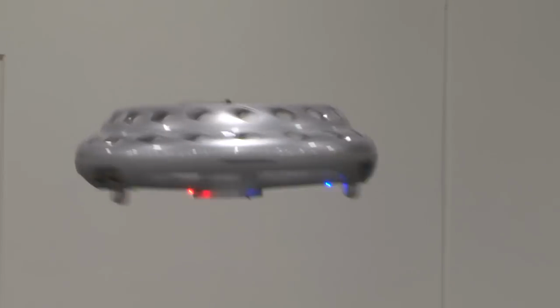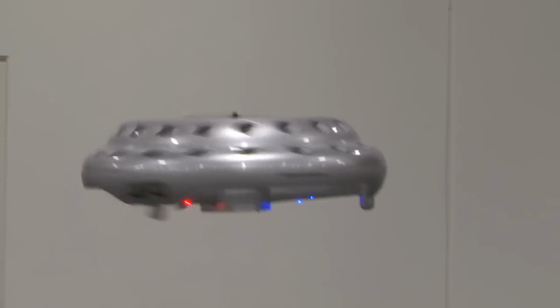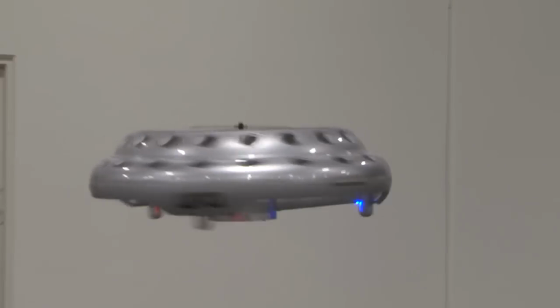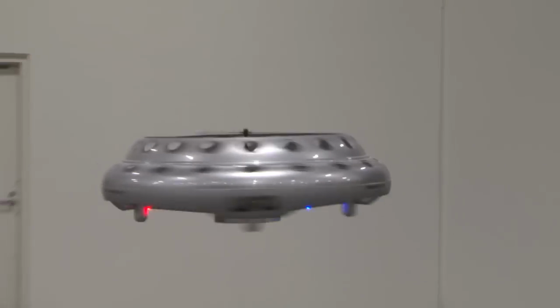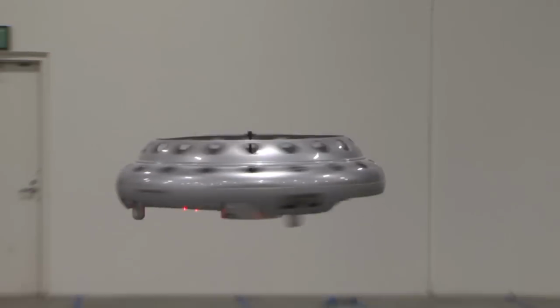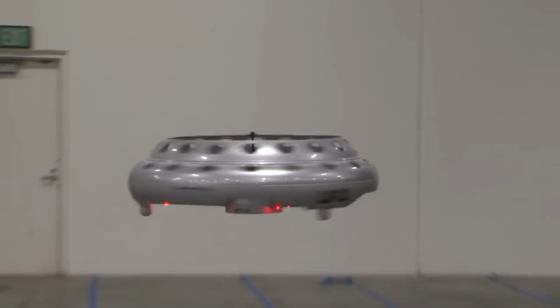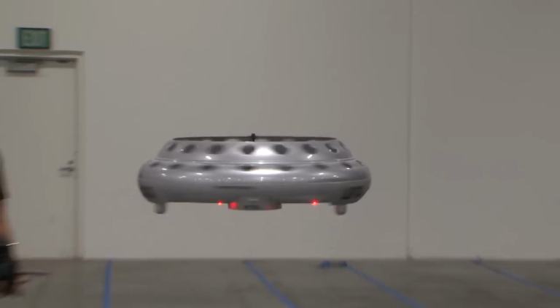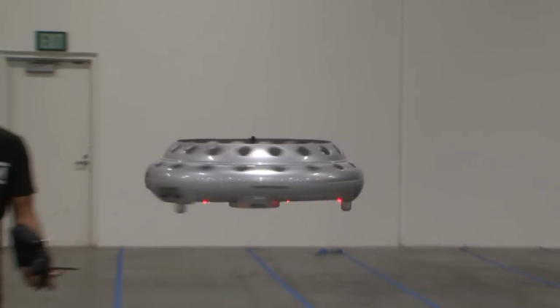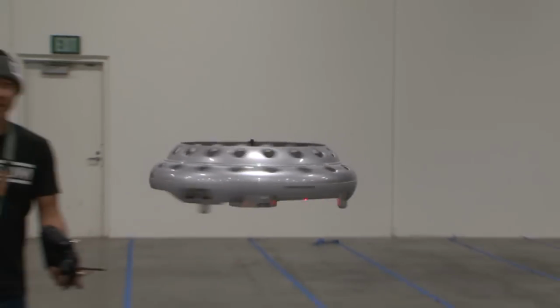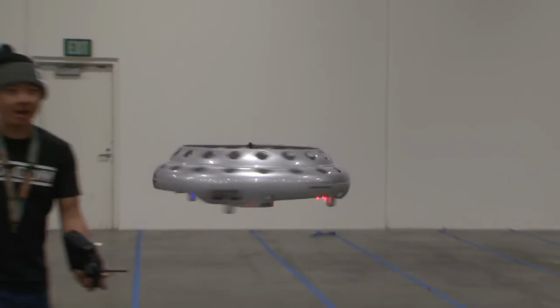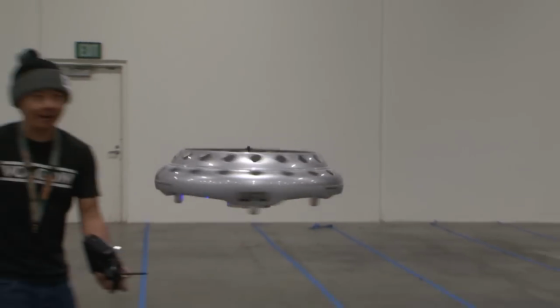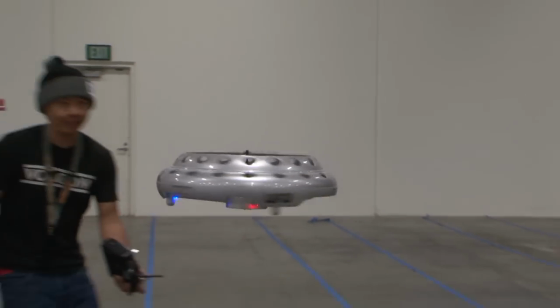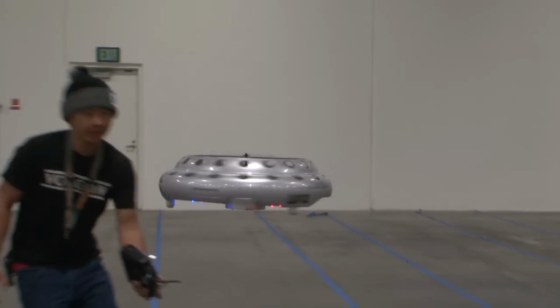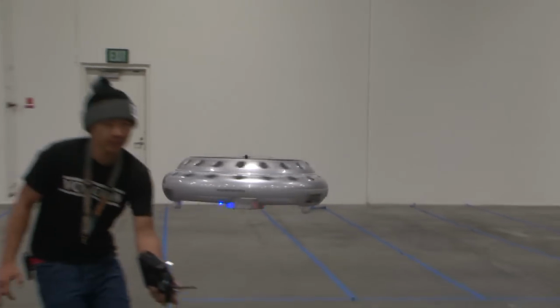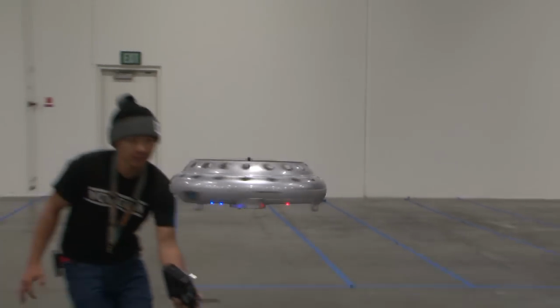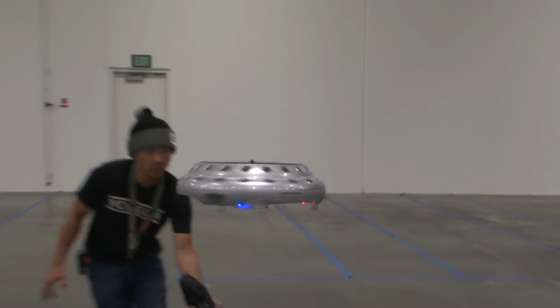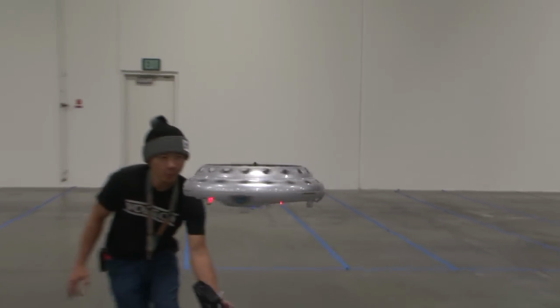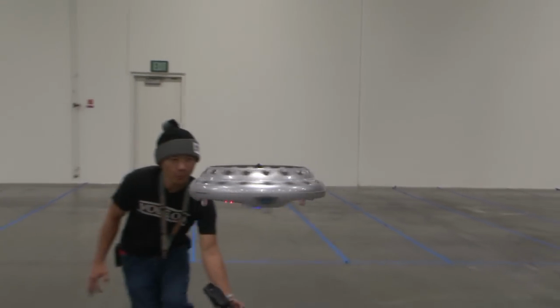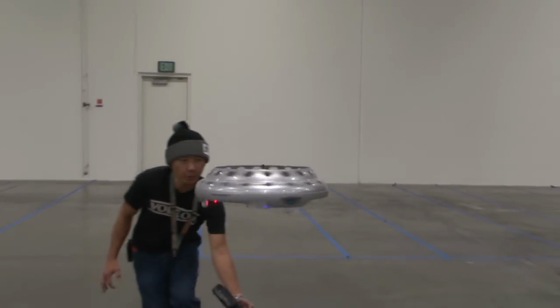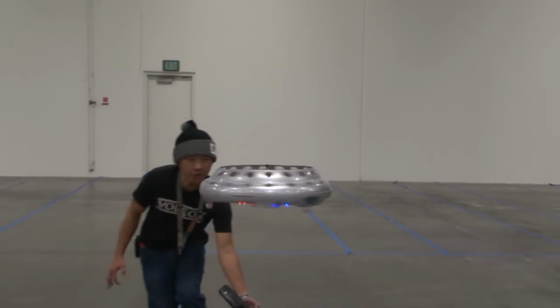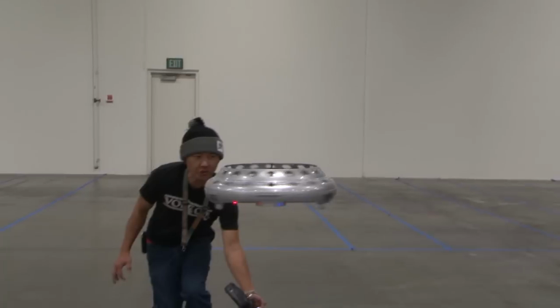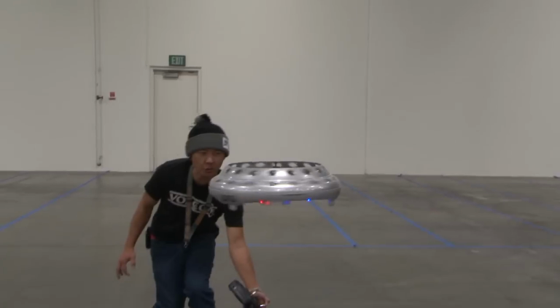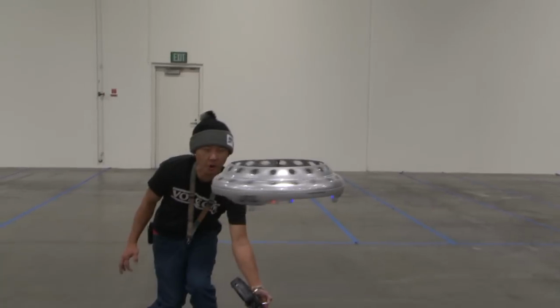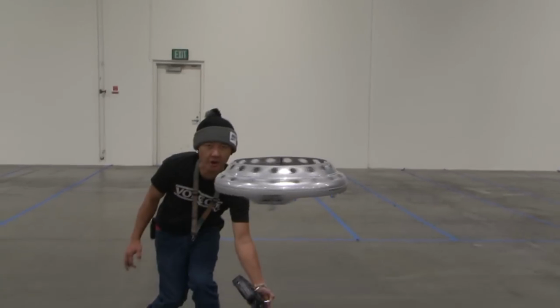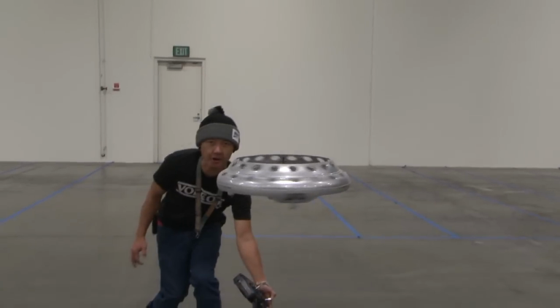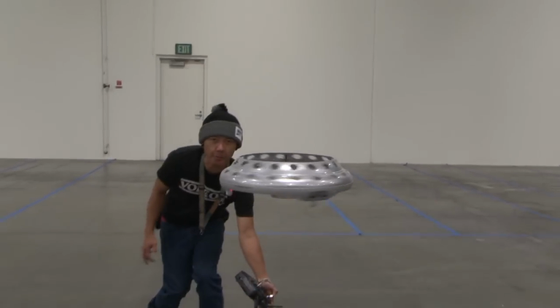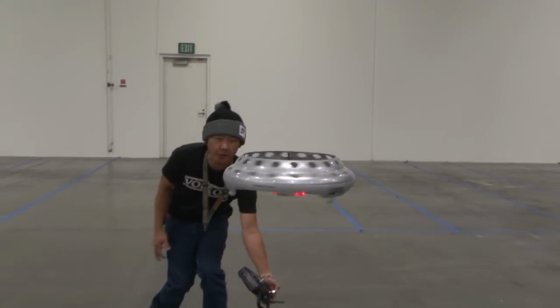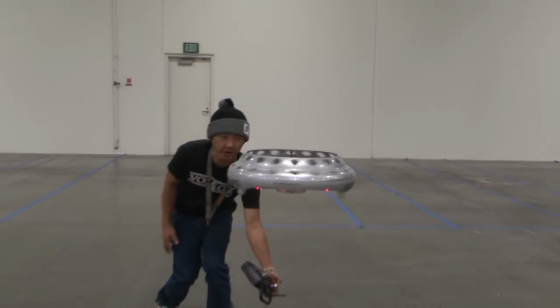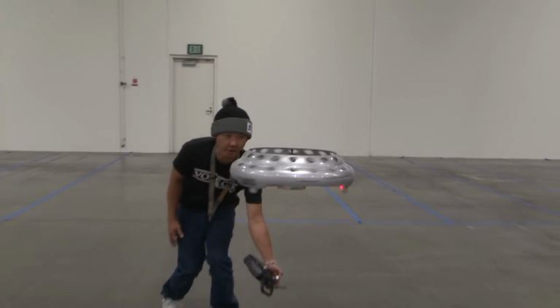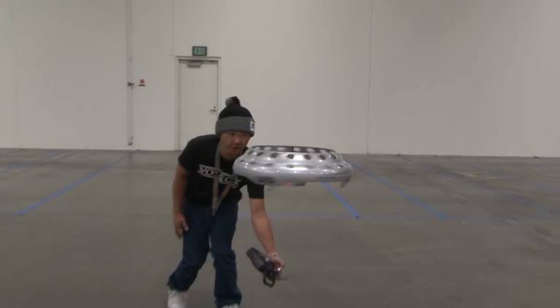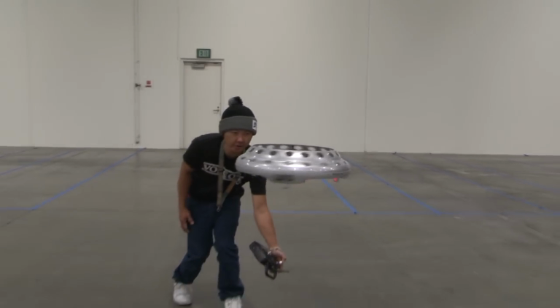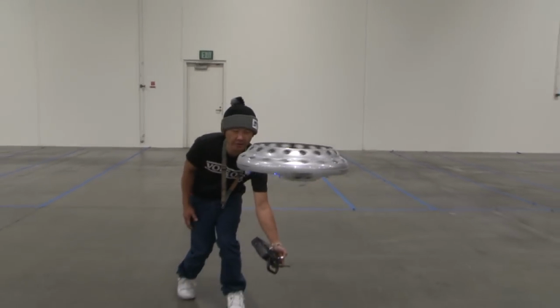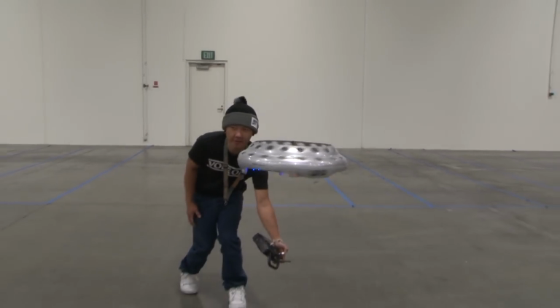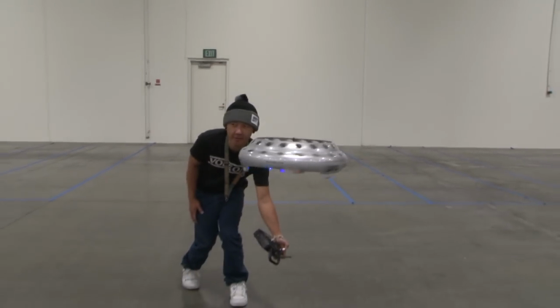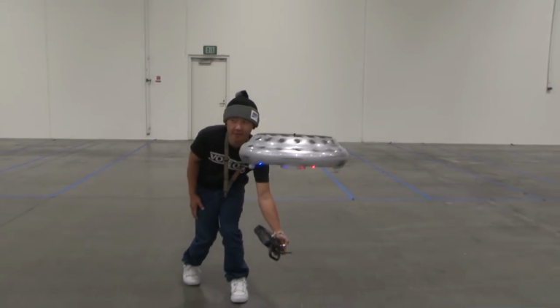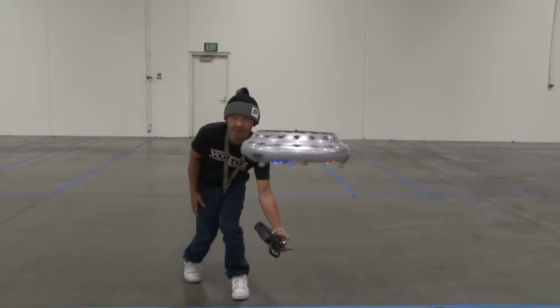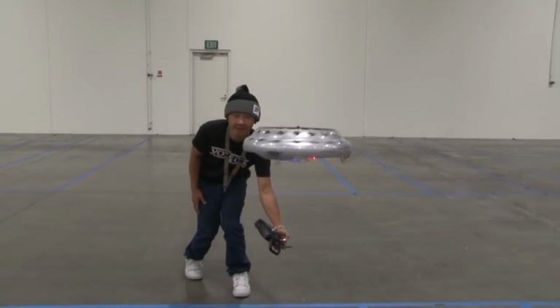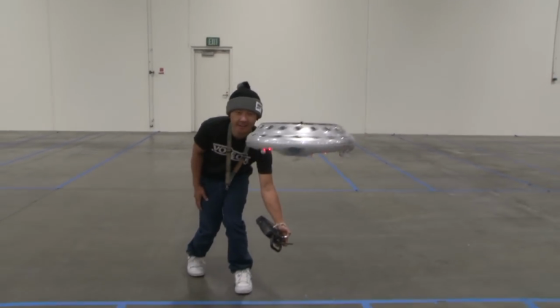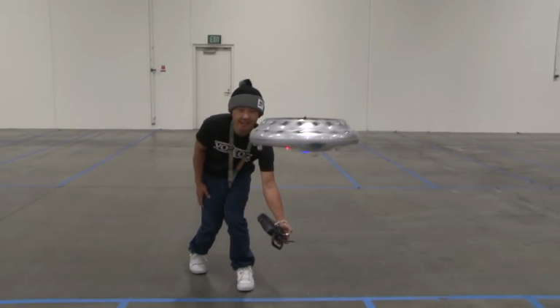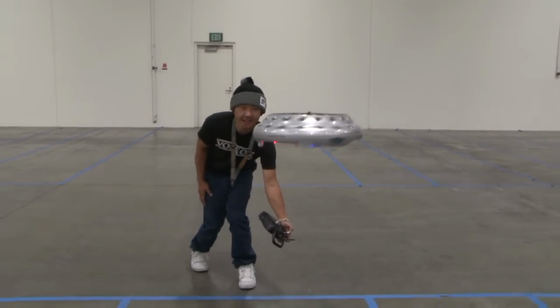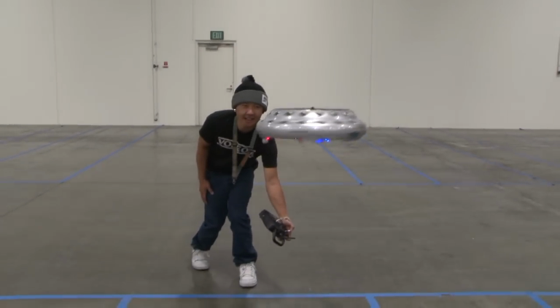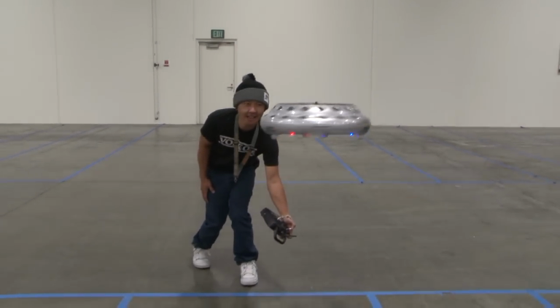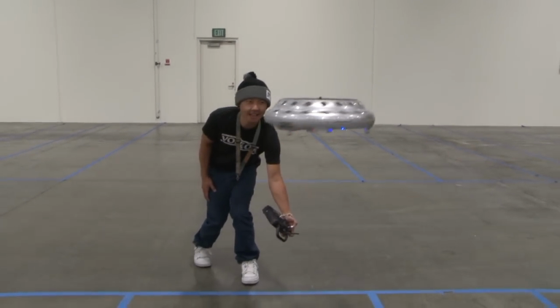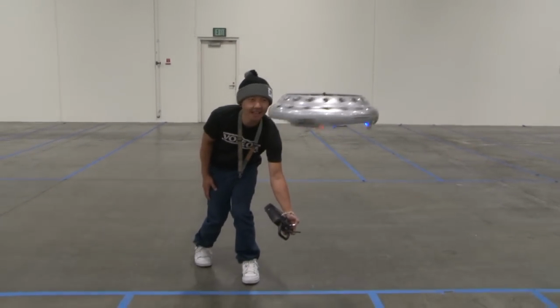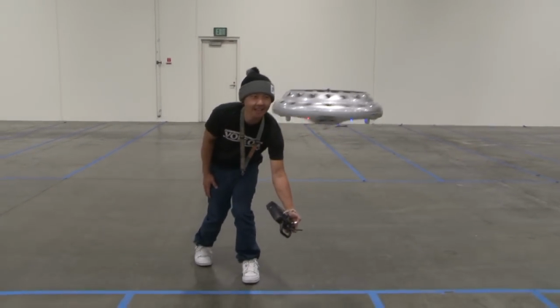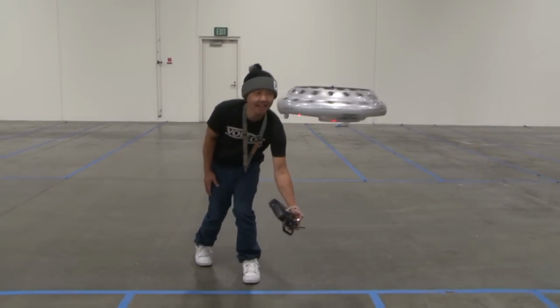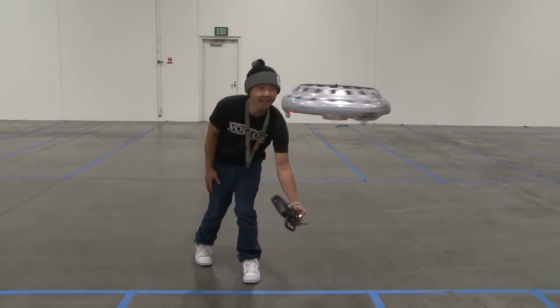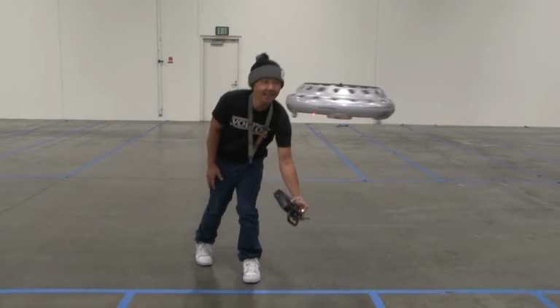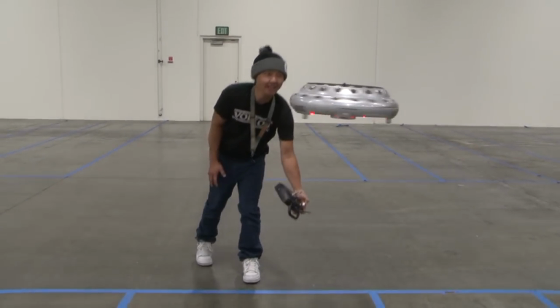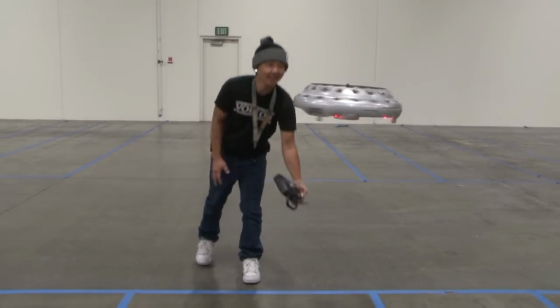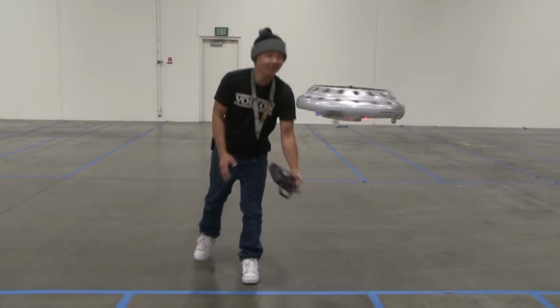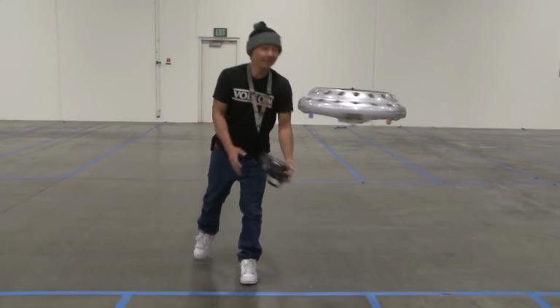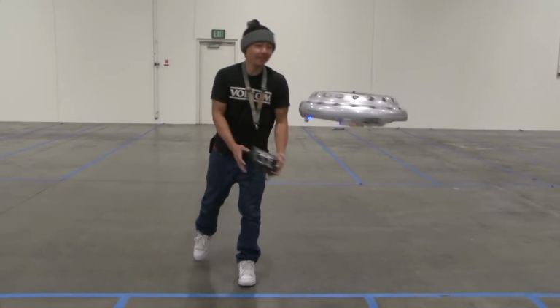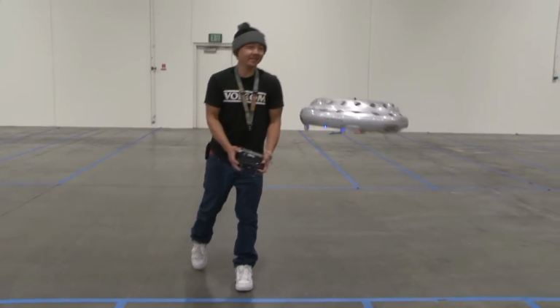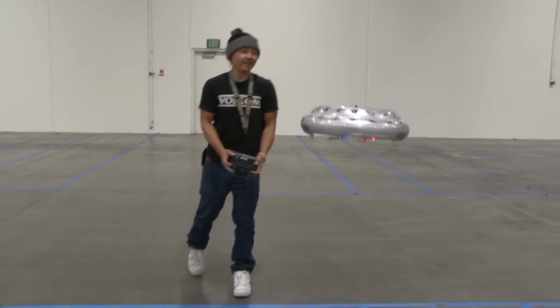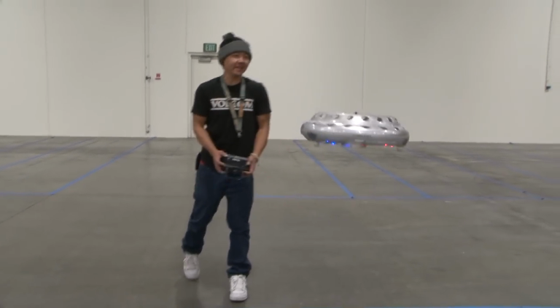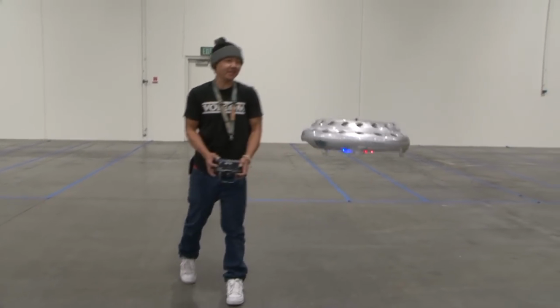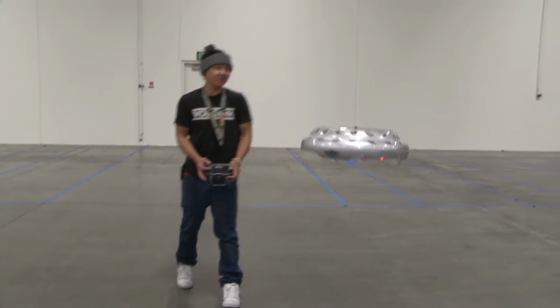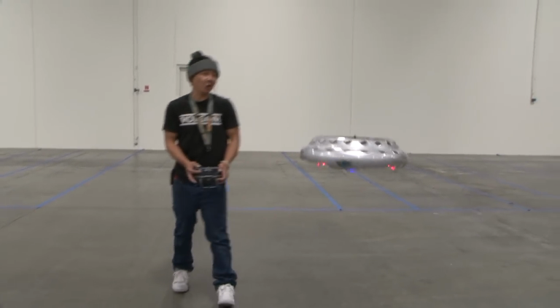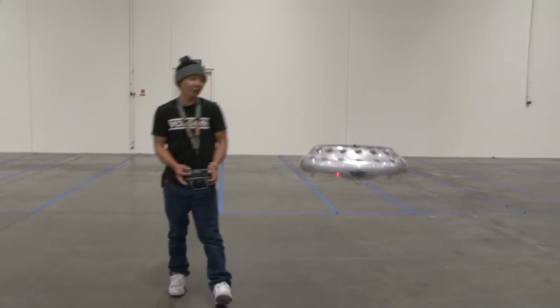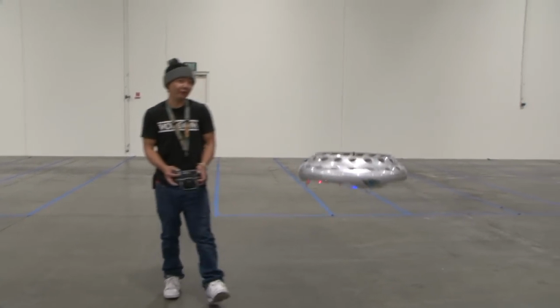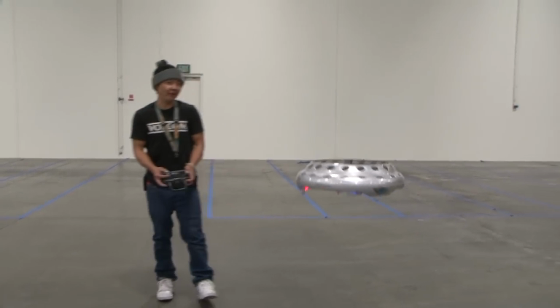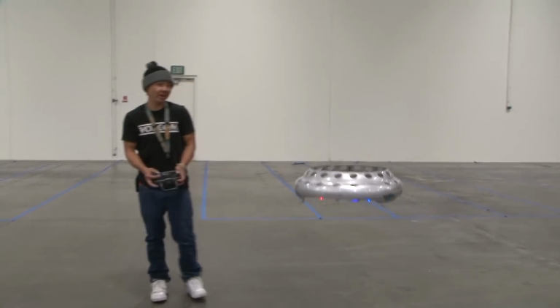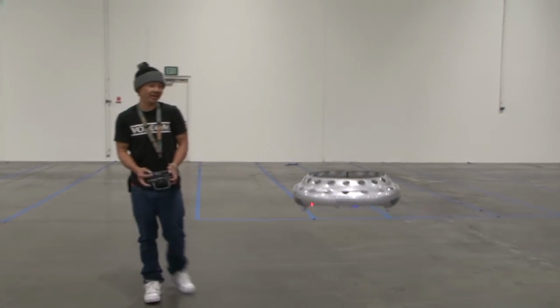Pretty much hands off with just the rudder input here. This thing is so fun.